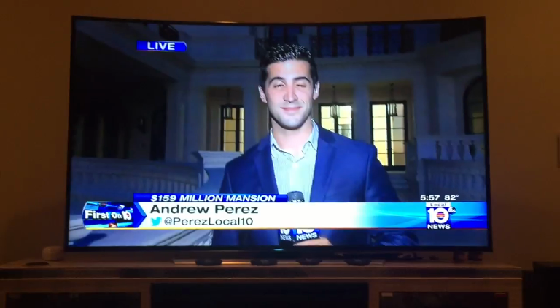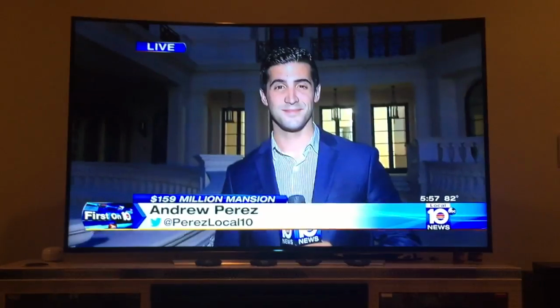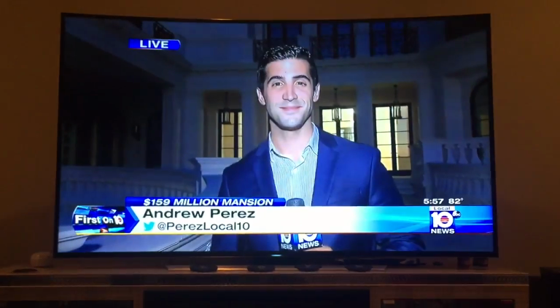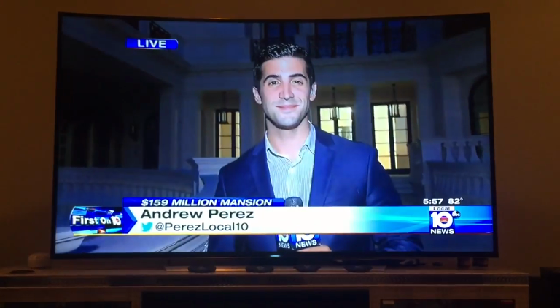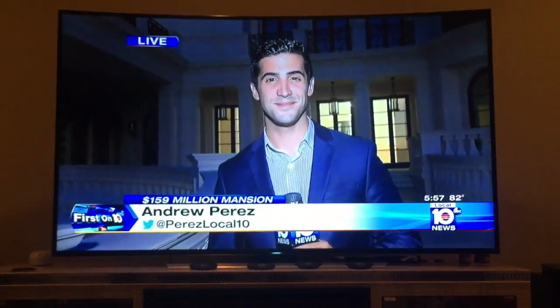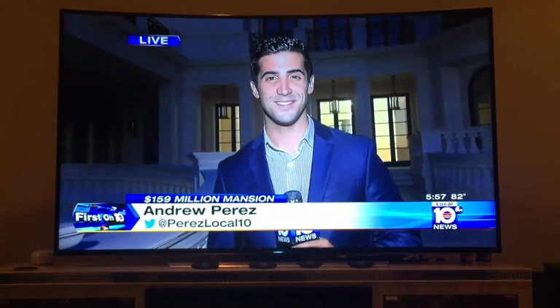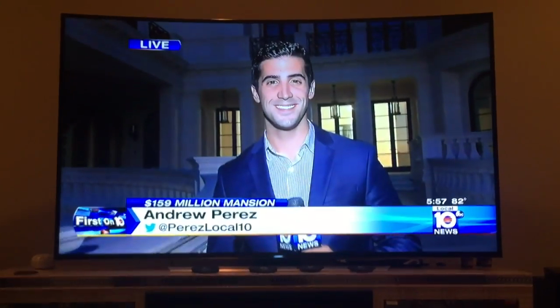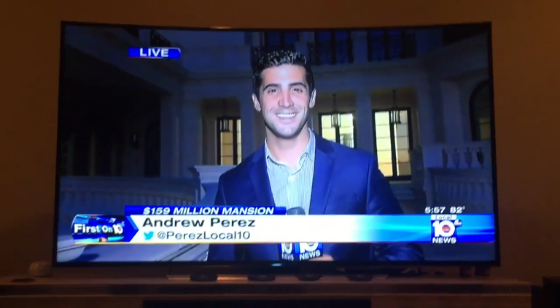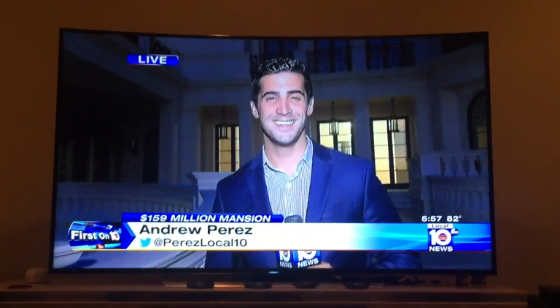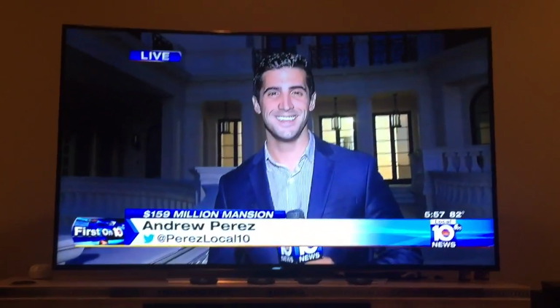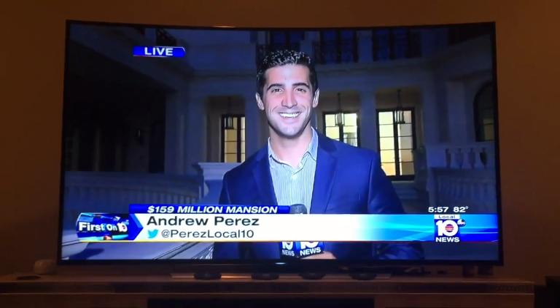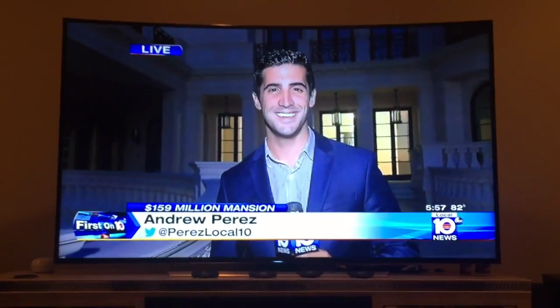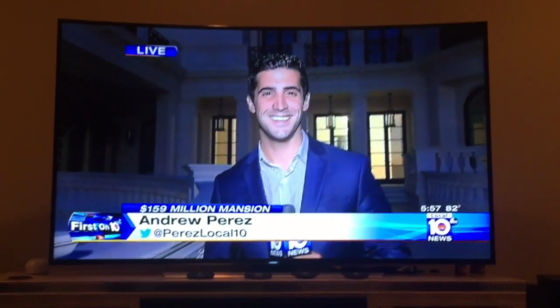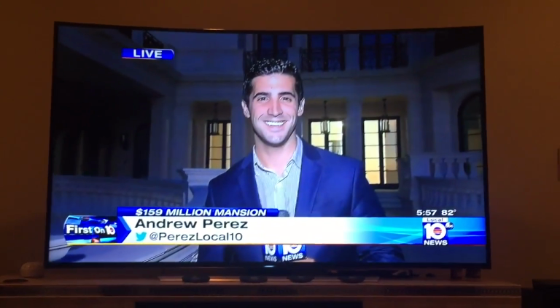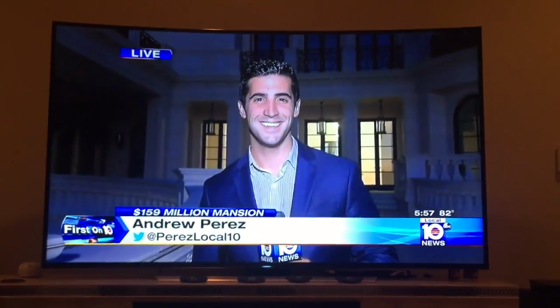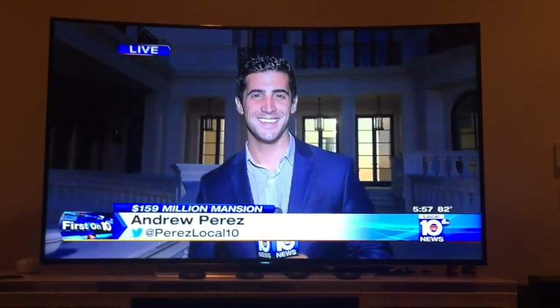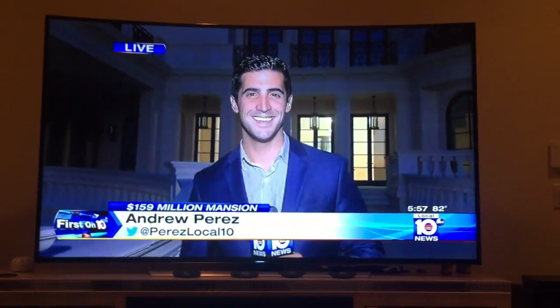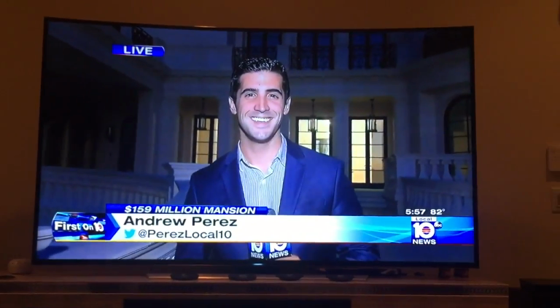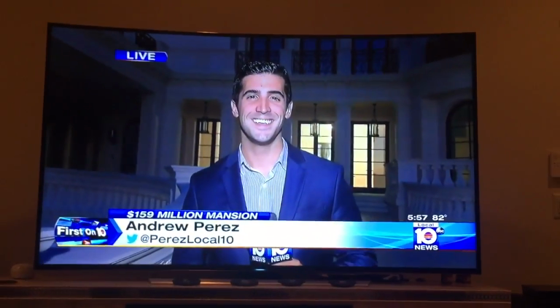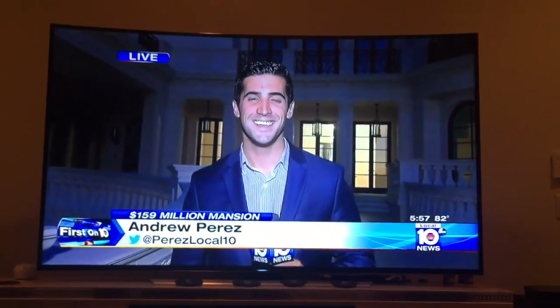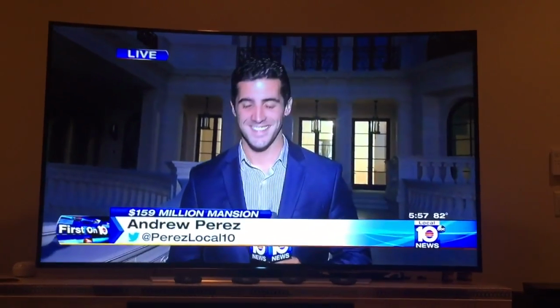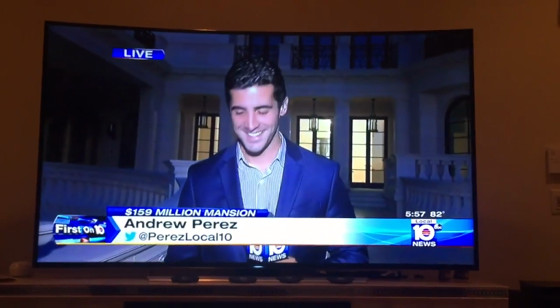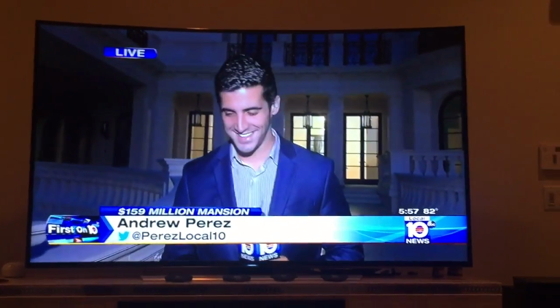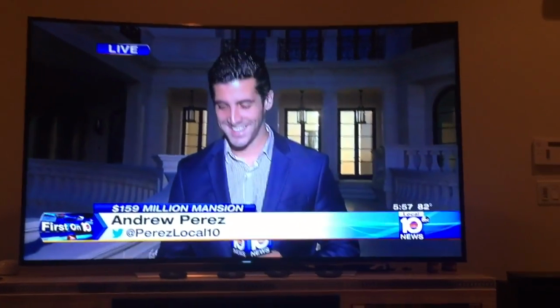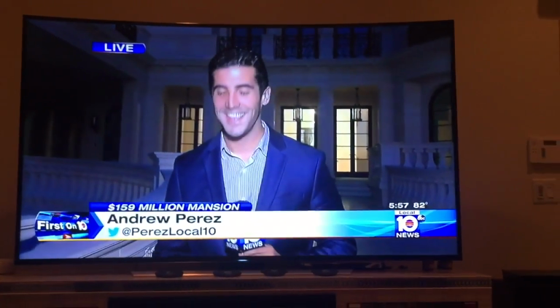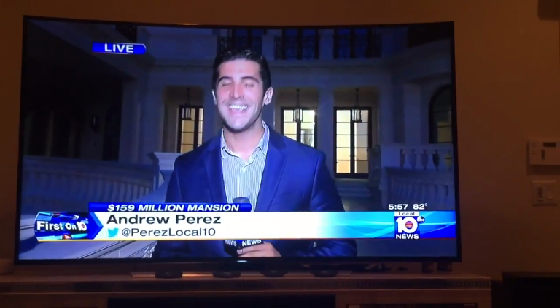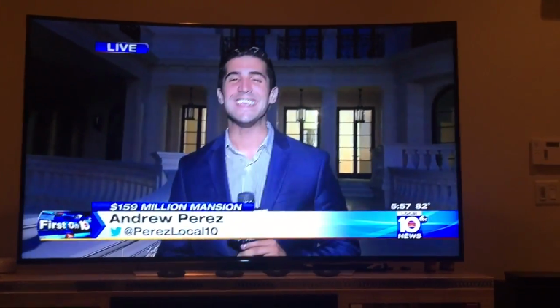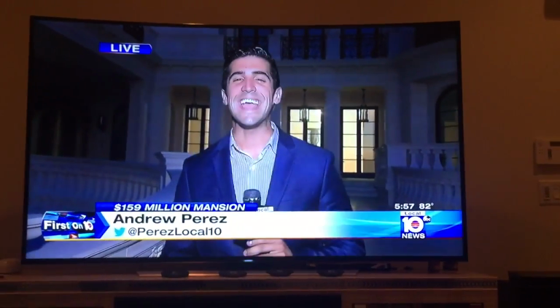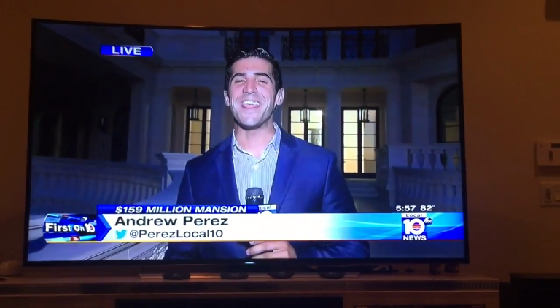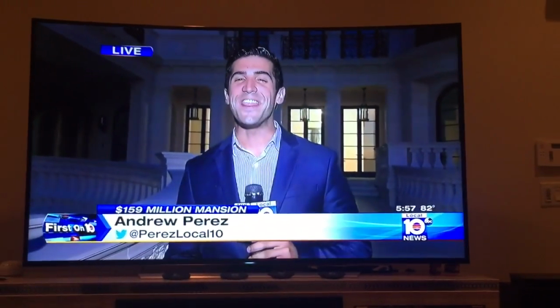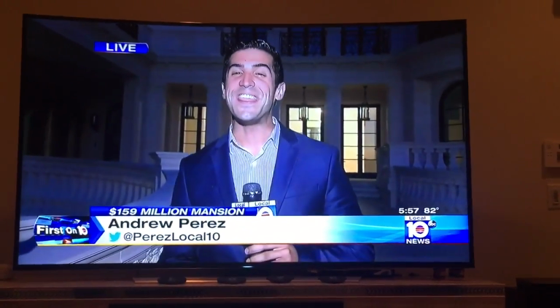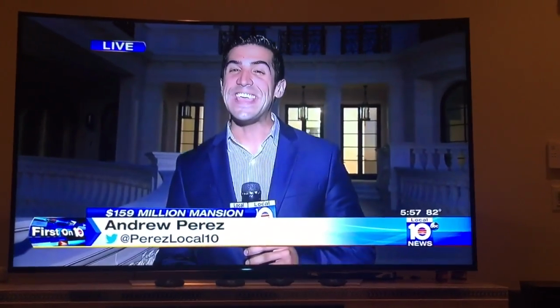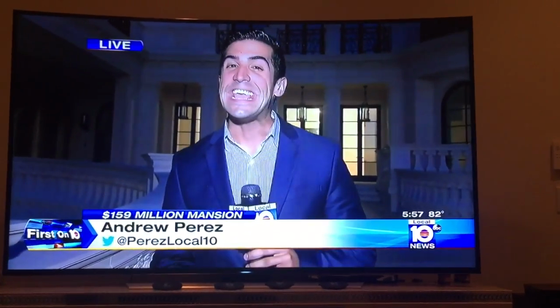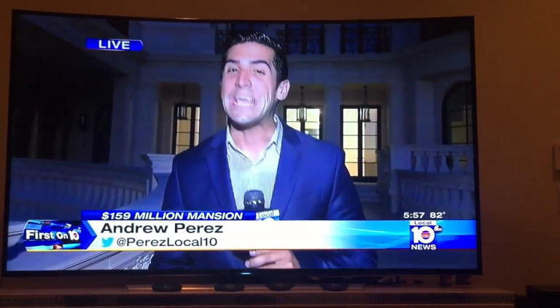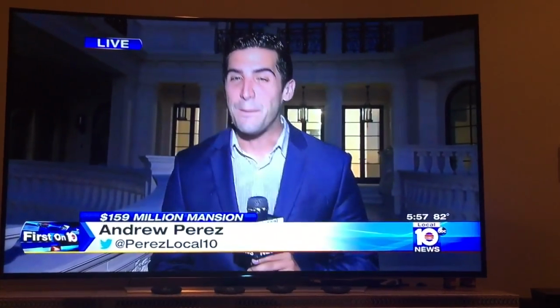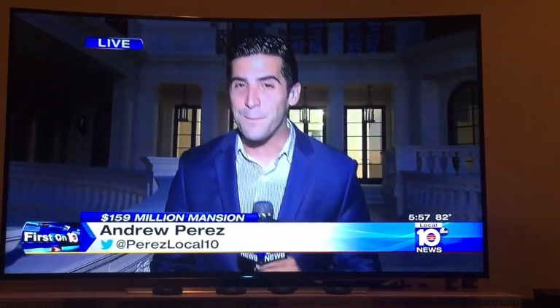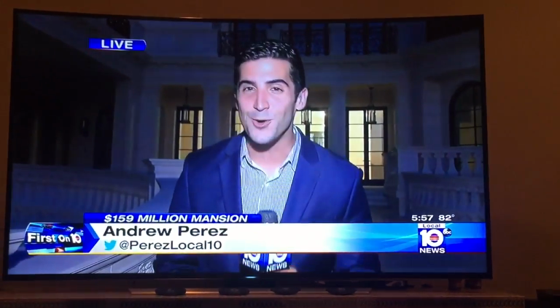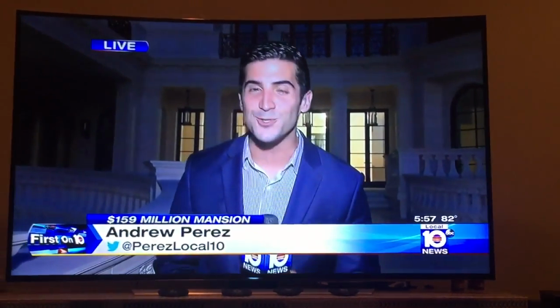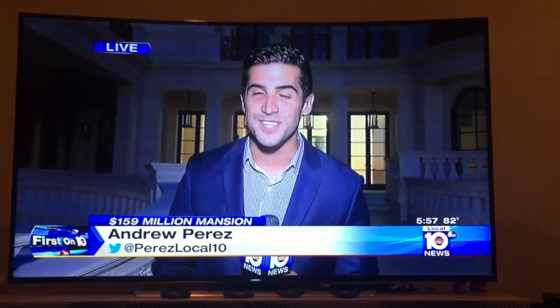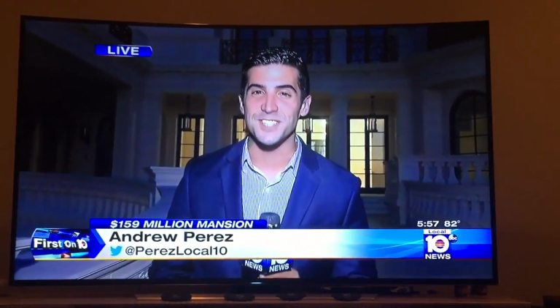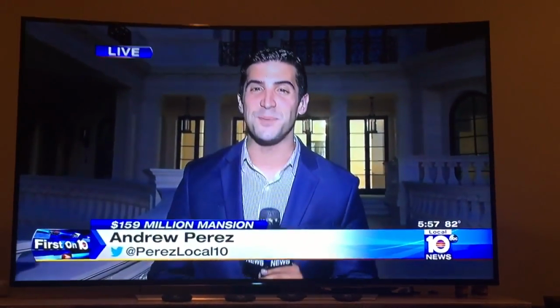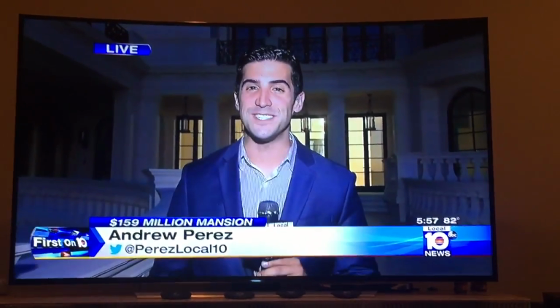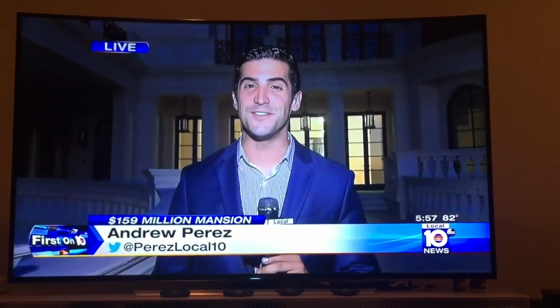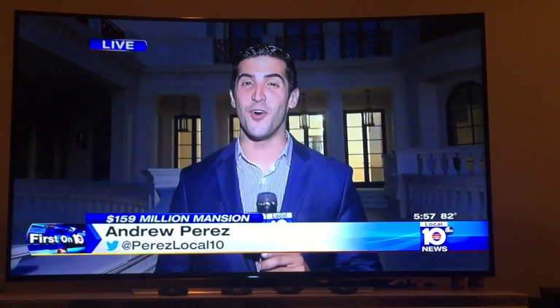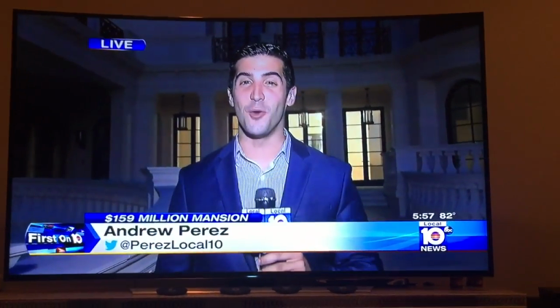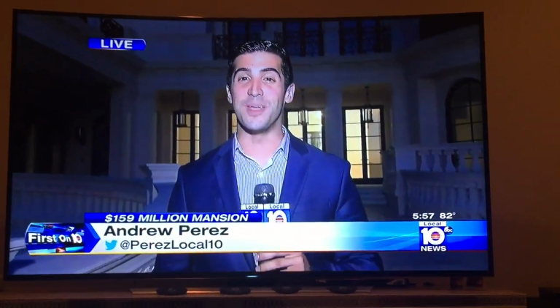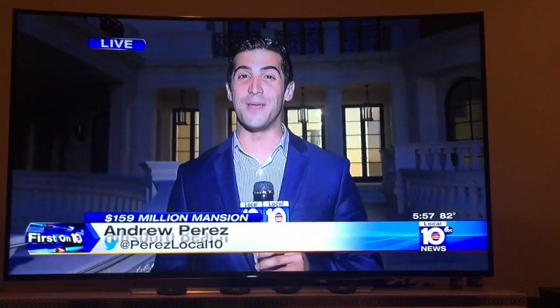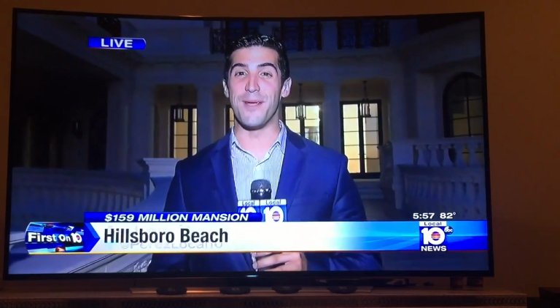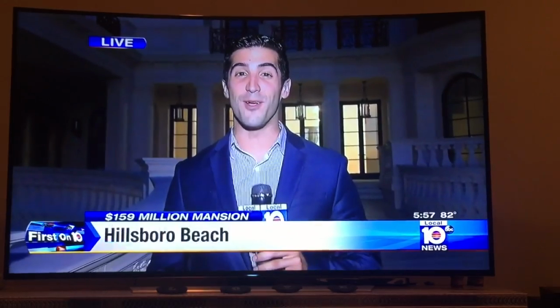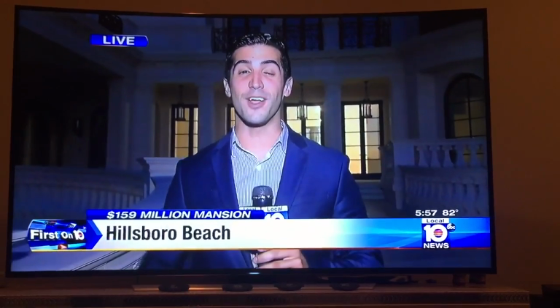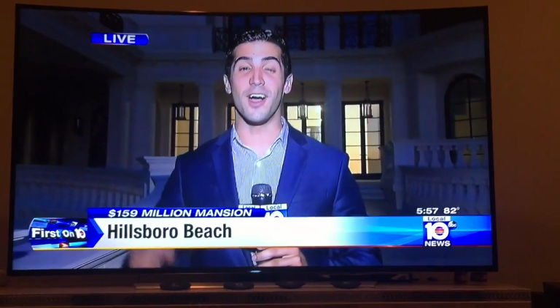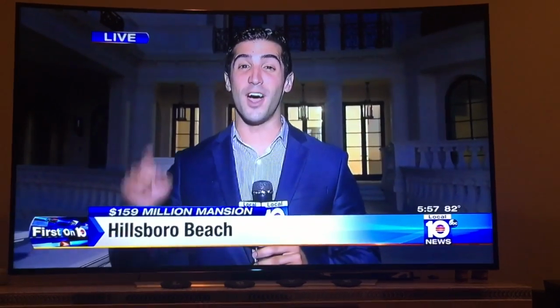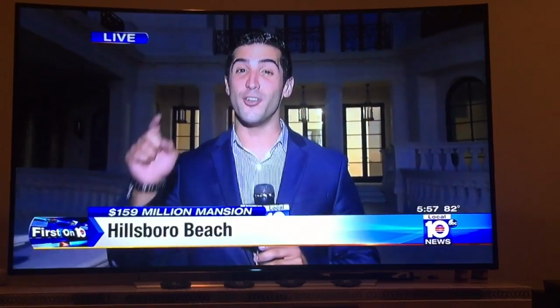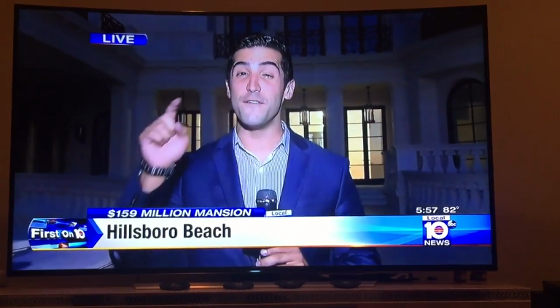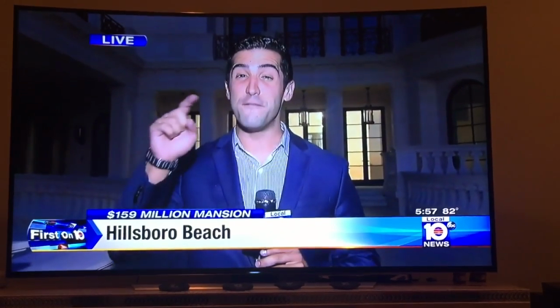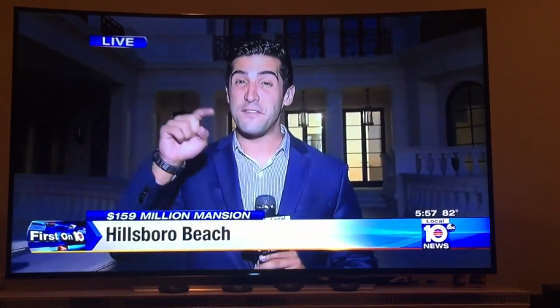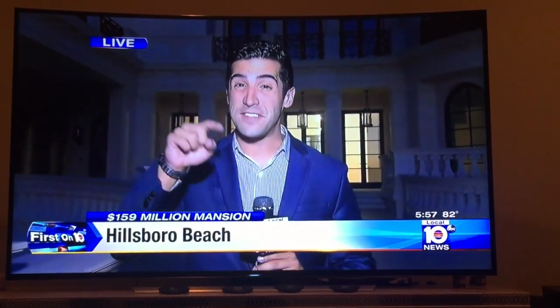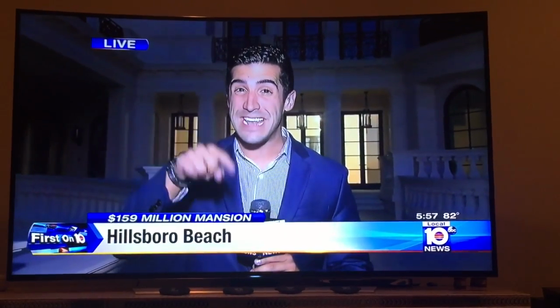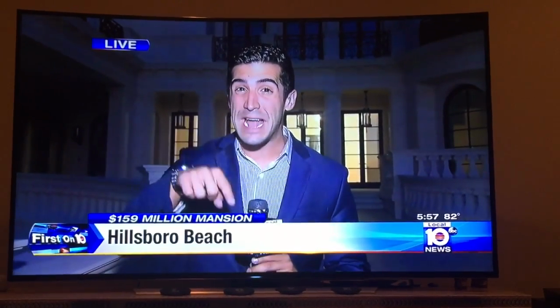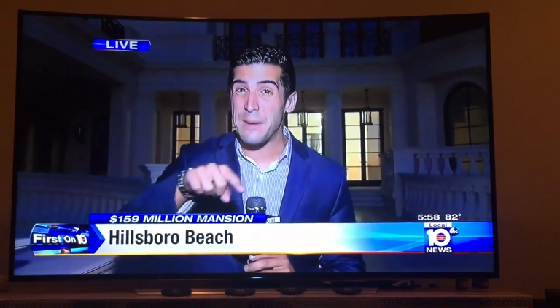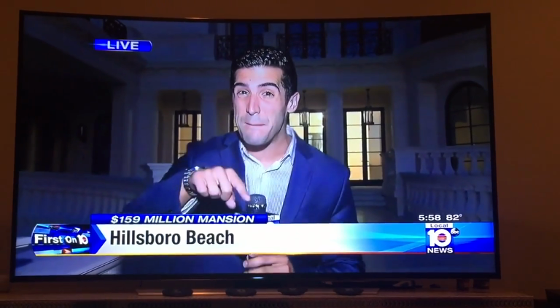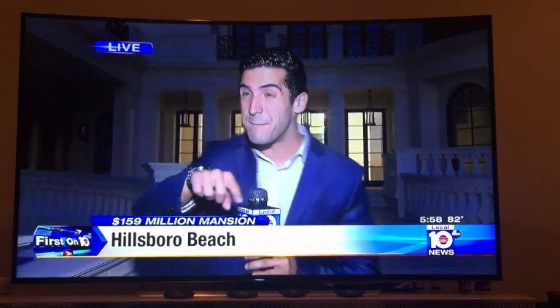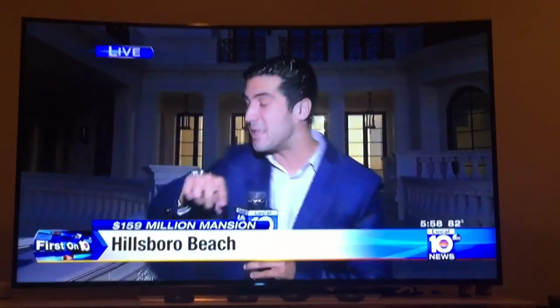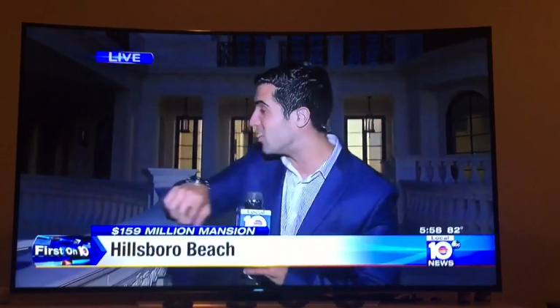Tough assignment, Andrew. Yeah, the most expensive home in America — 159 mil.